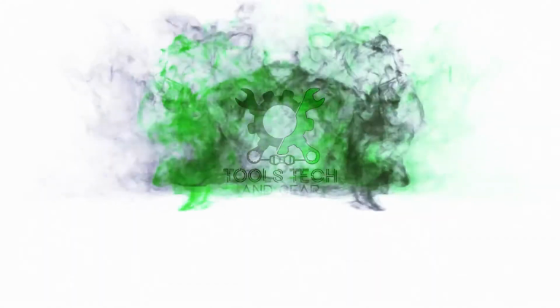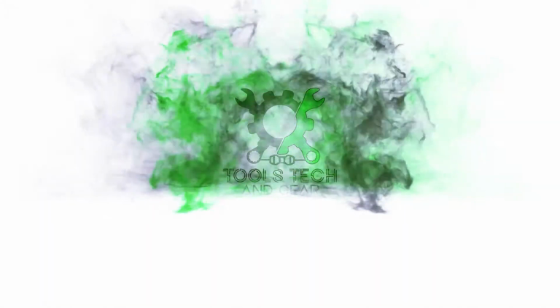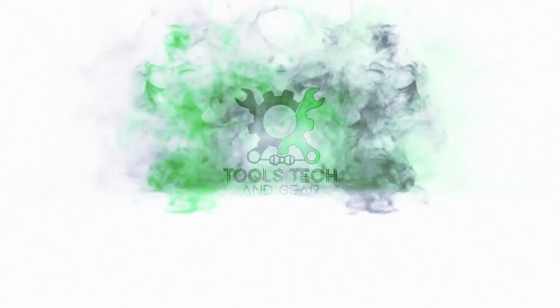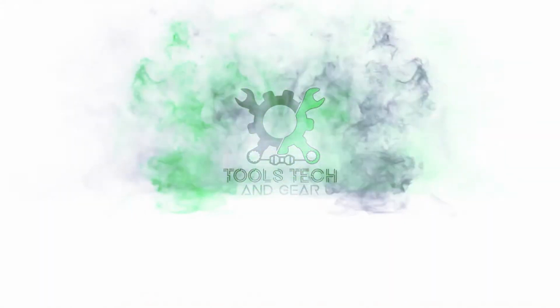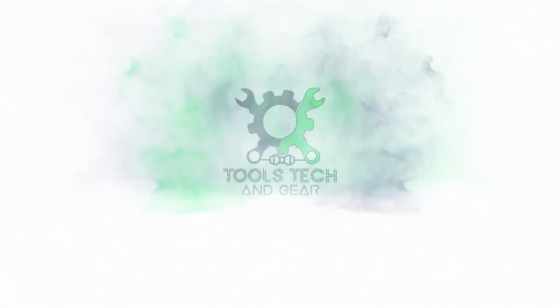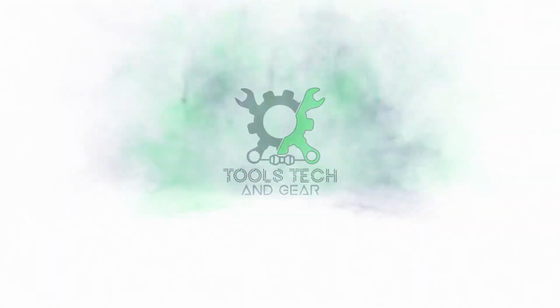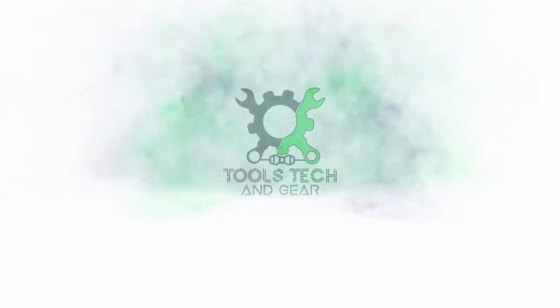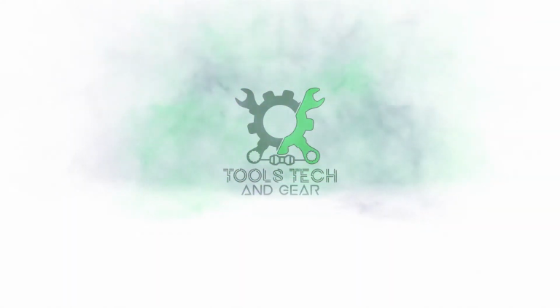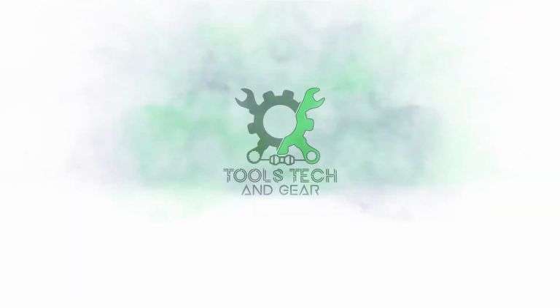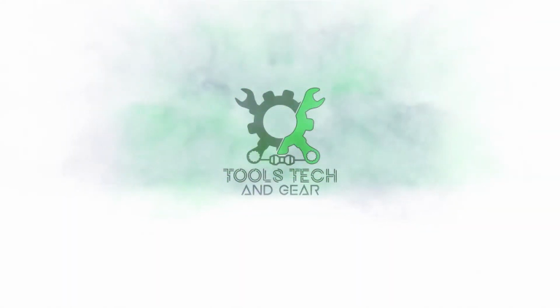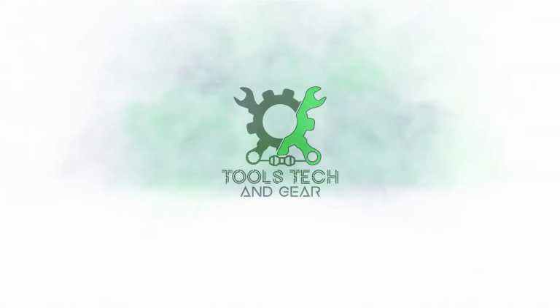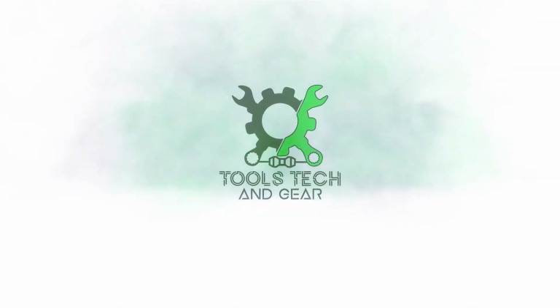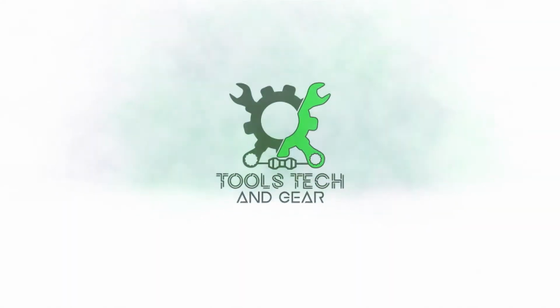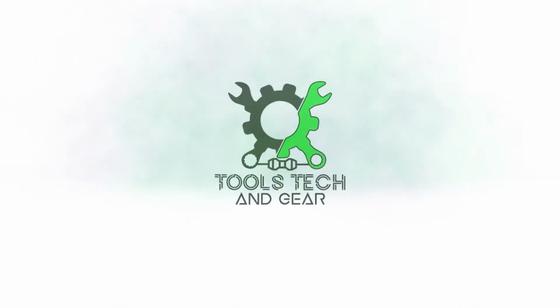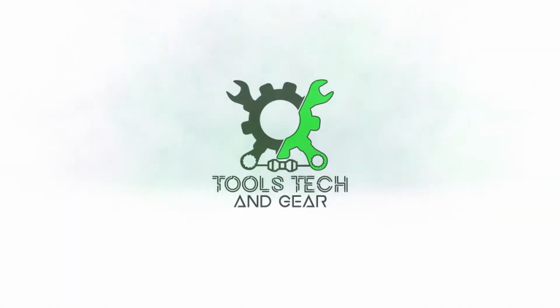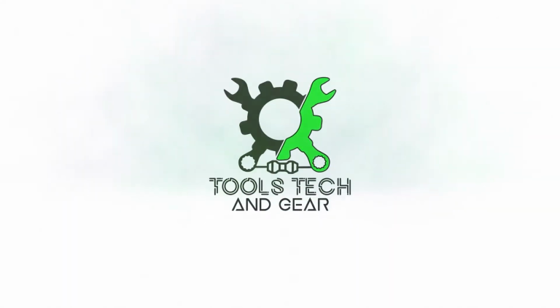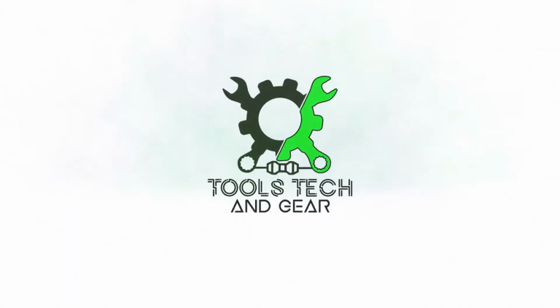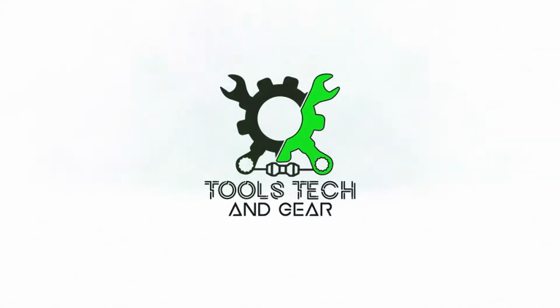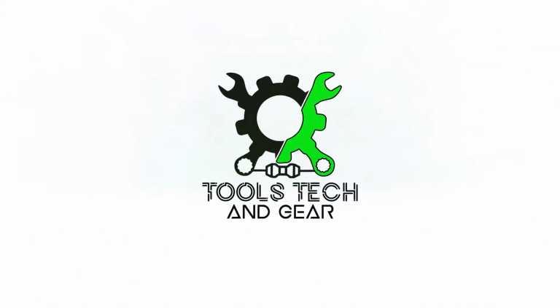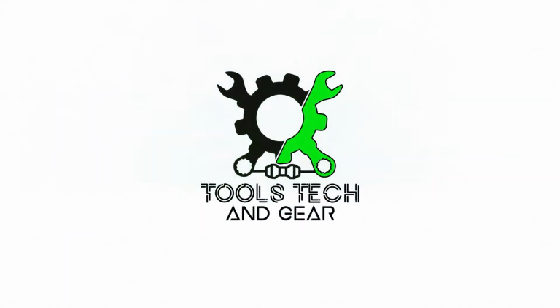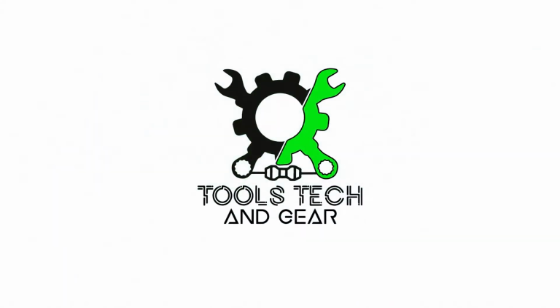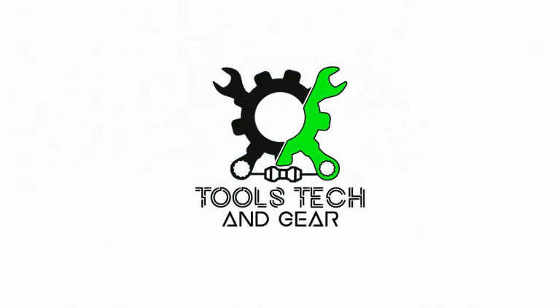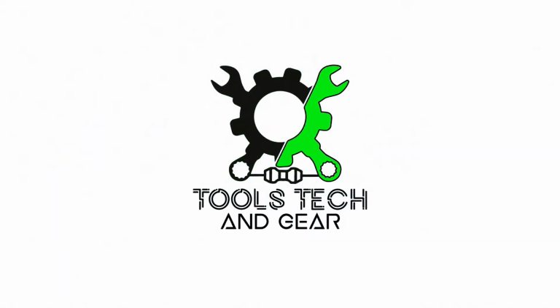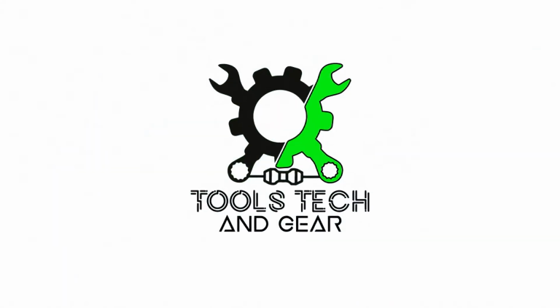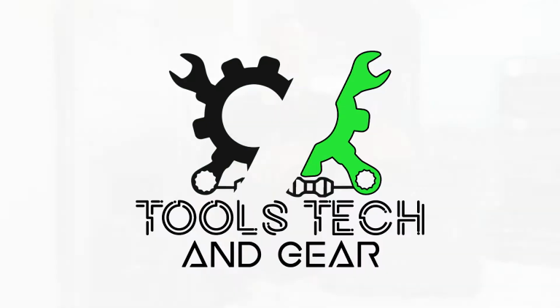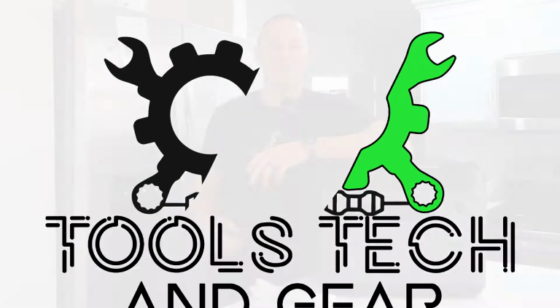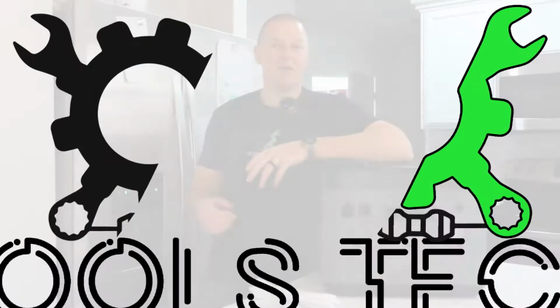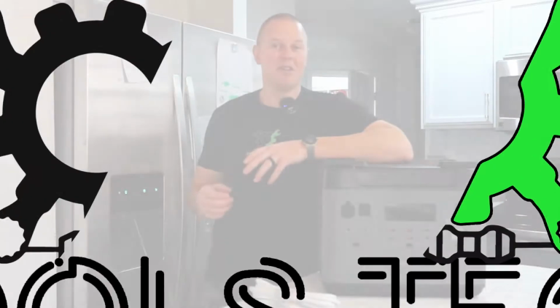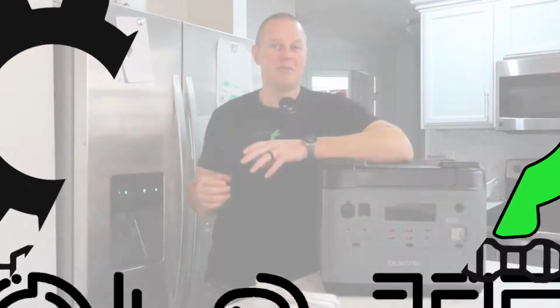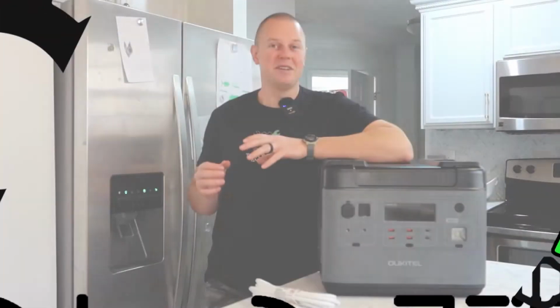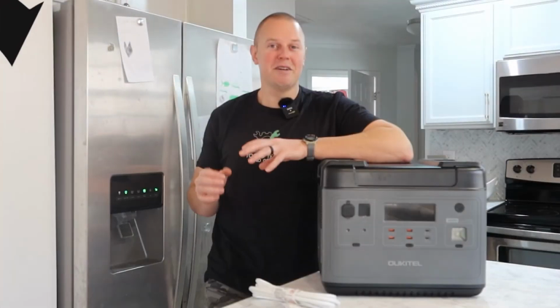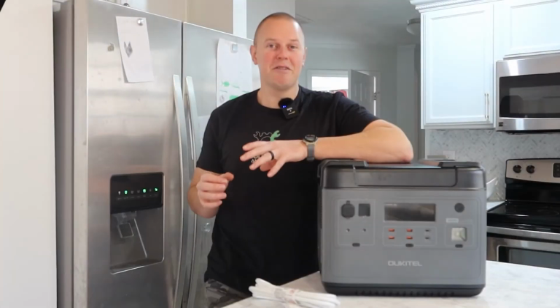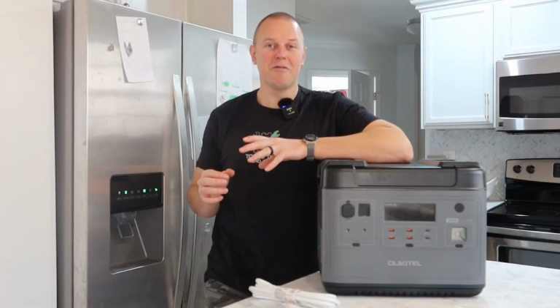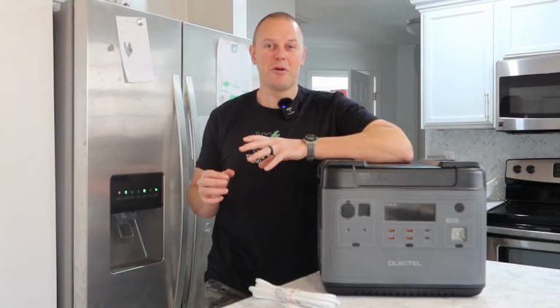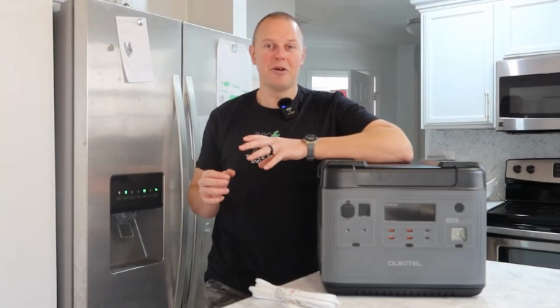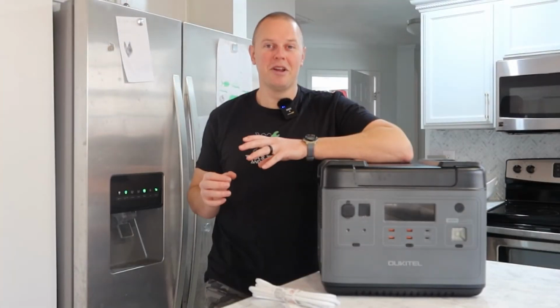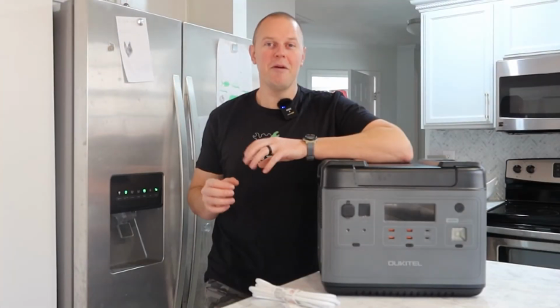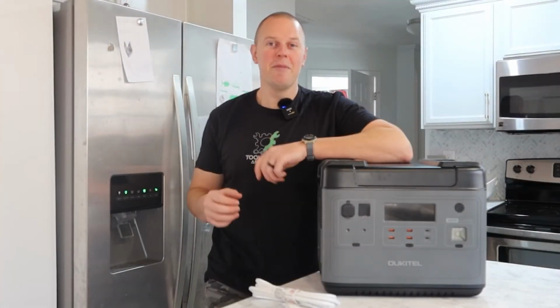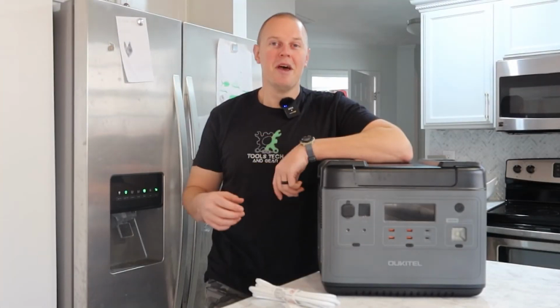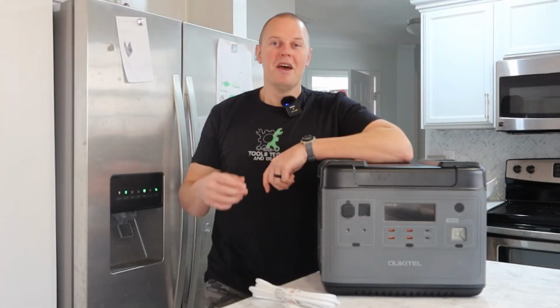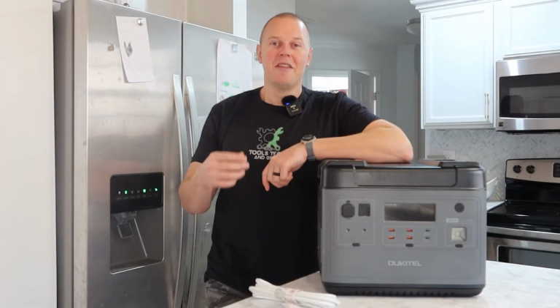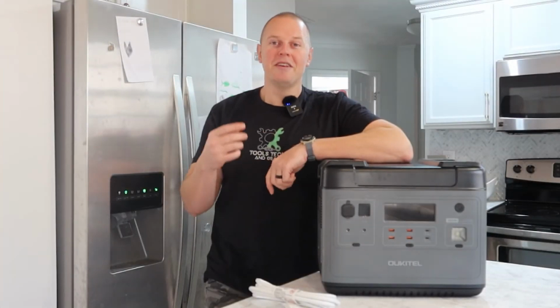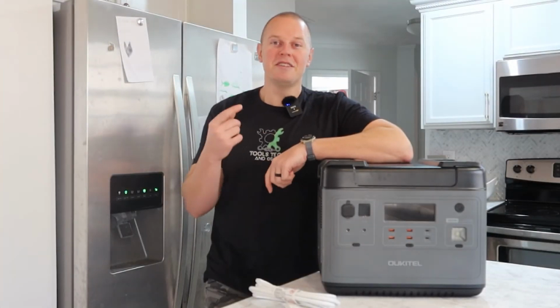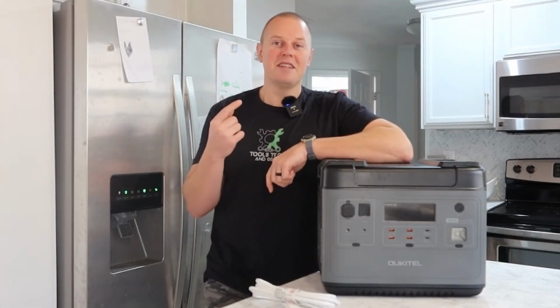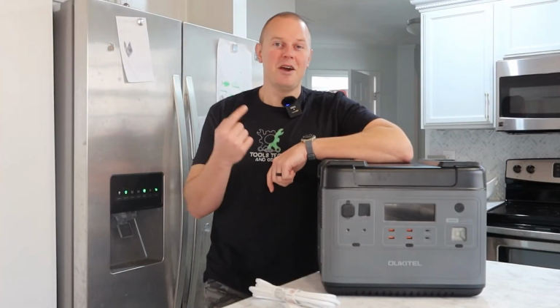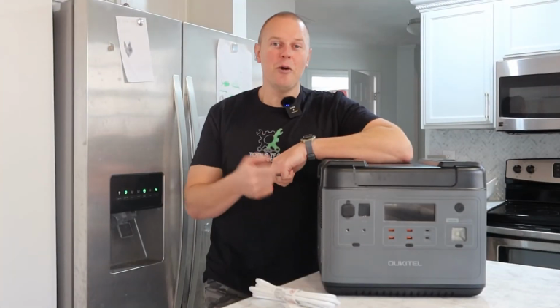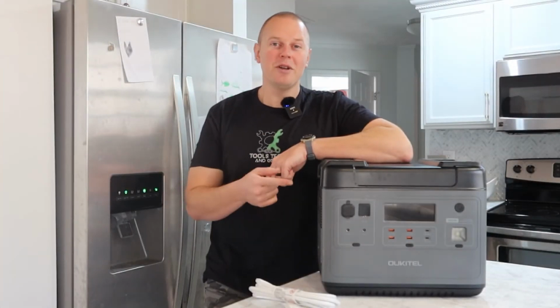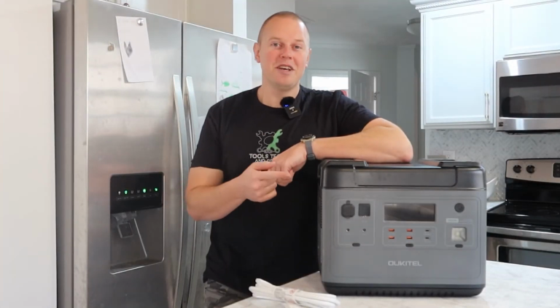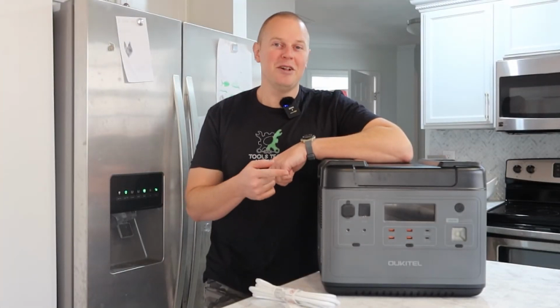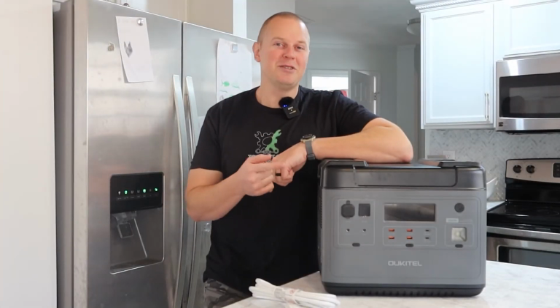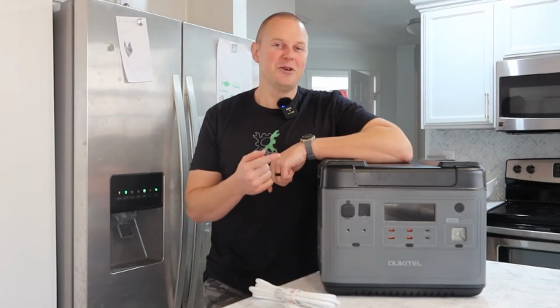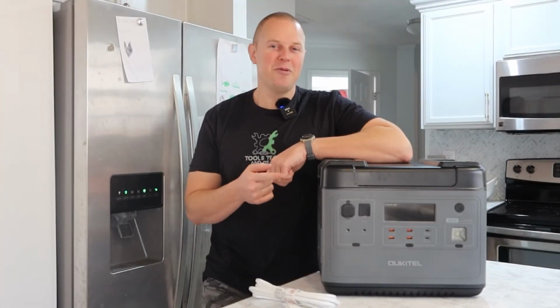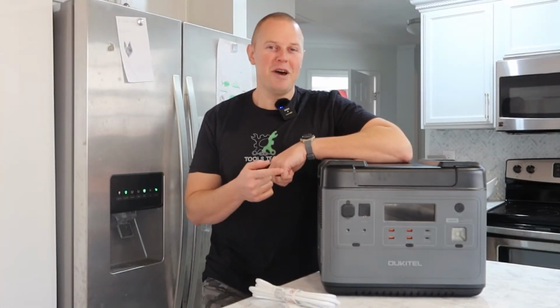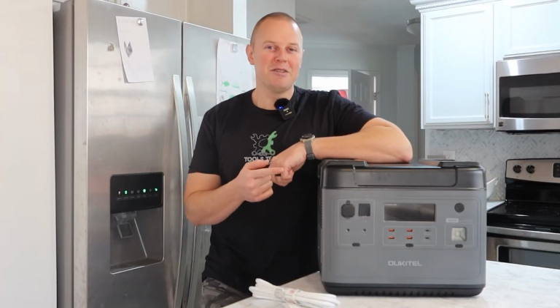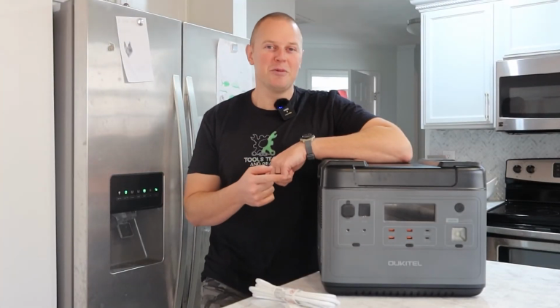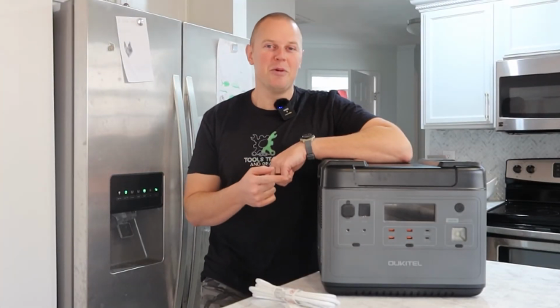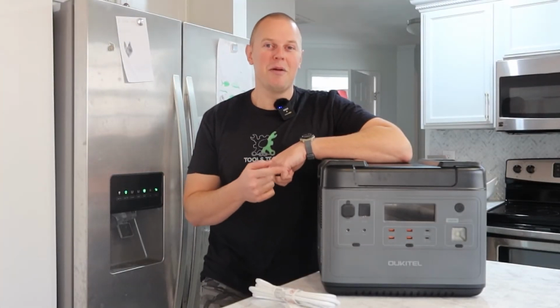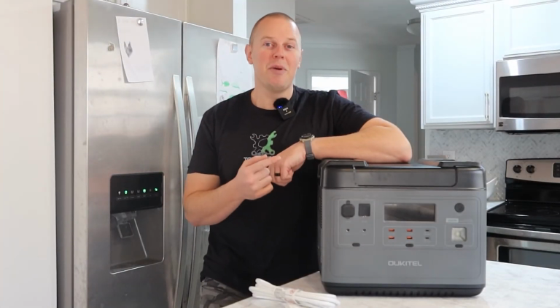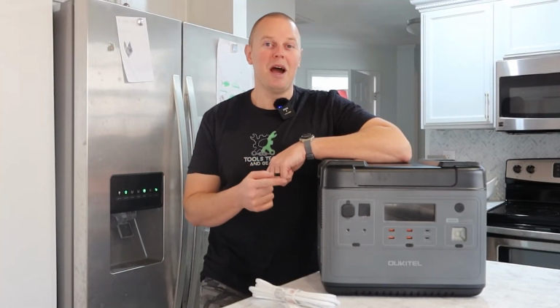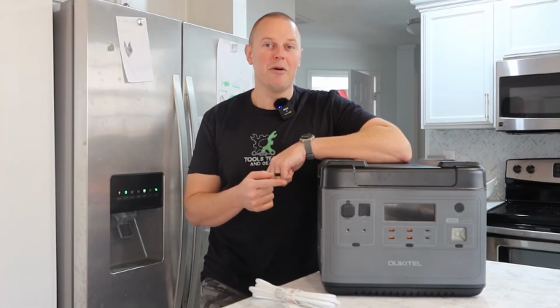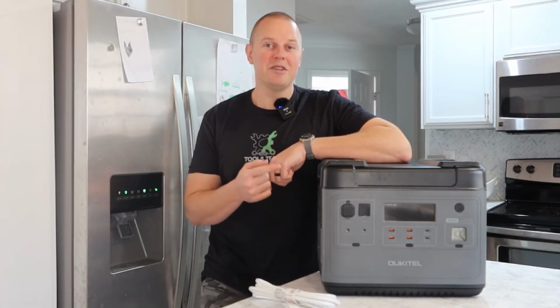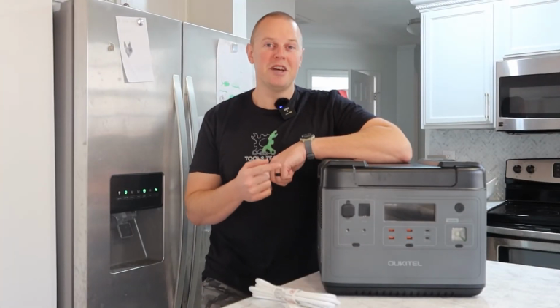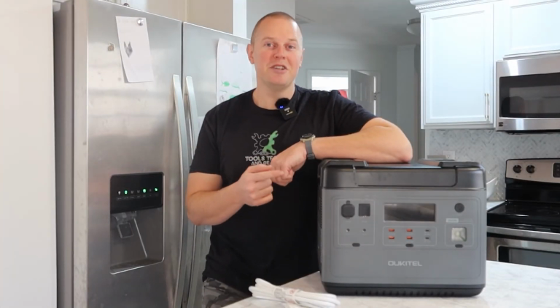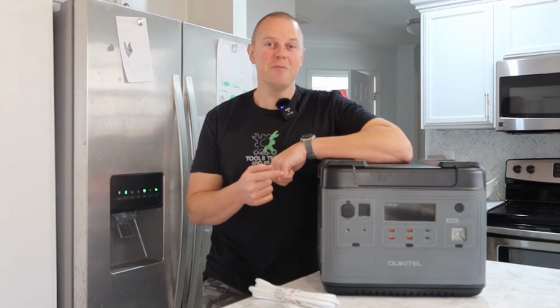Welcome to Tools, Tech, and Gear. I'm Seth. I have something a little bit different for you today. This is the Ocotel 2000 watt power station.